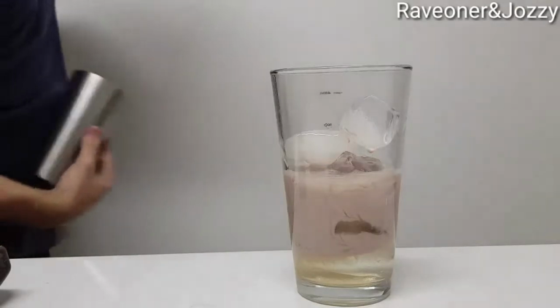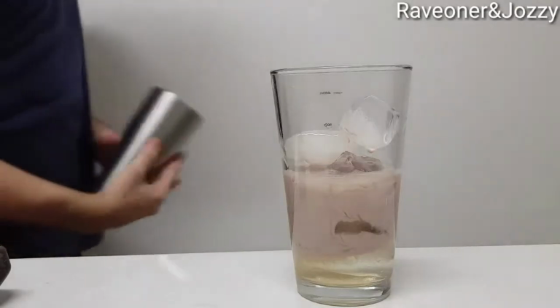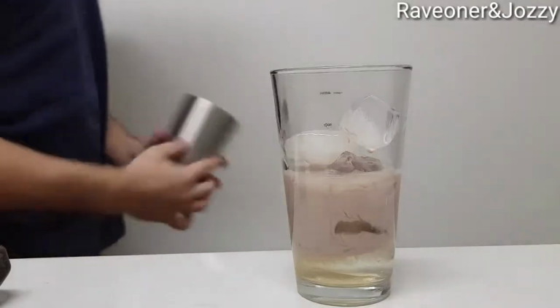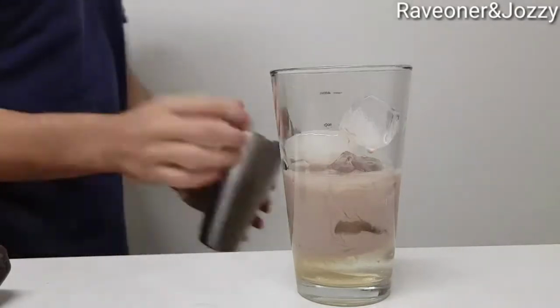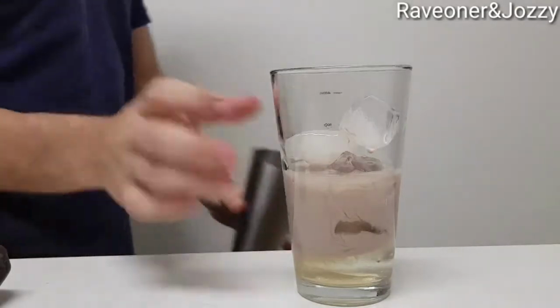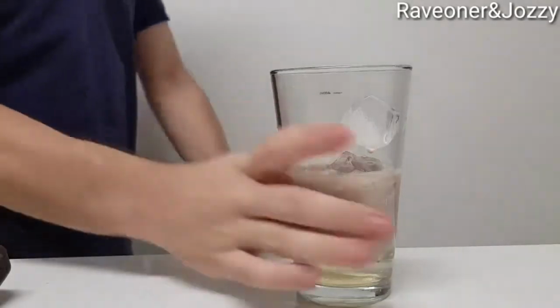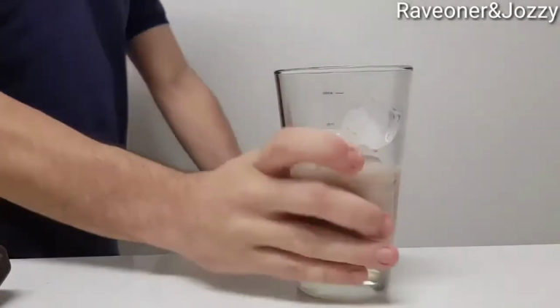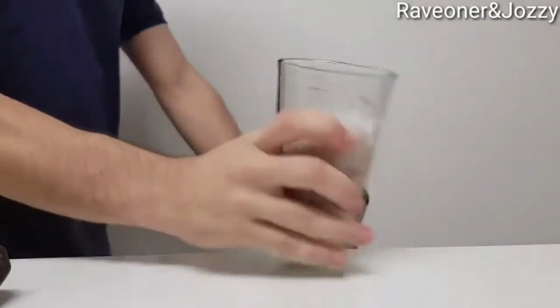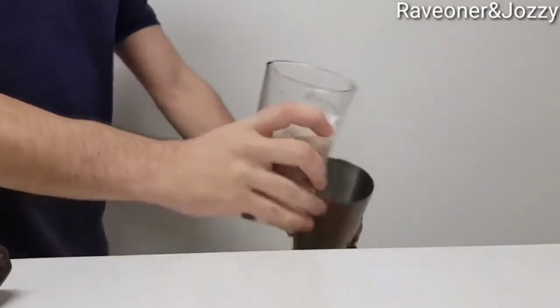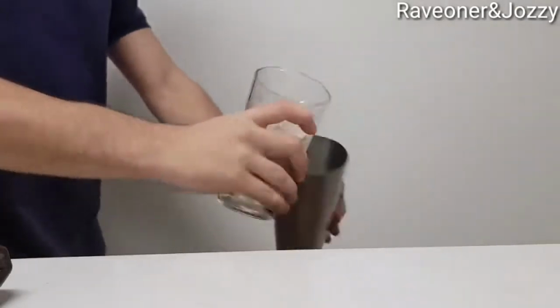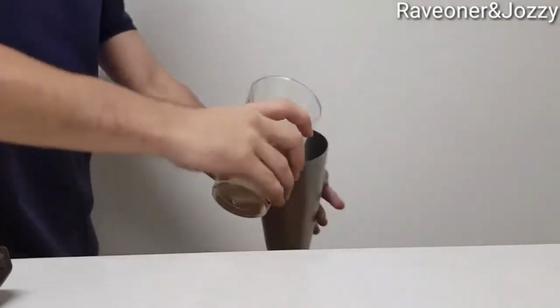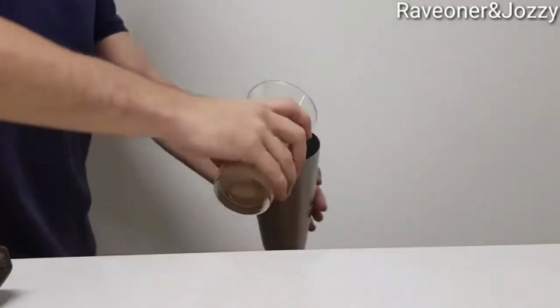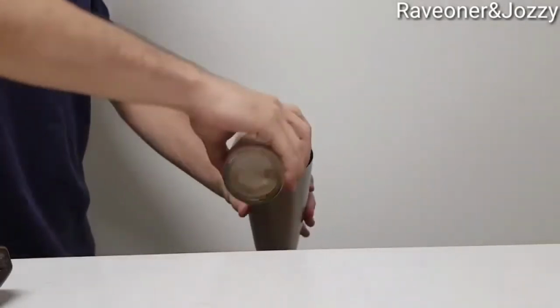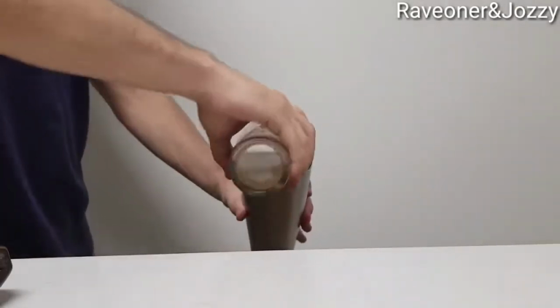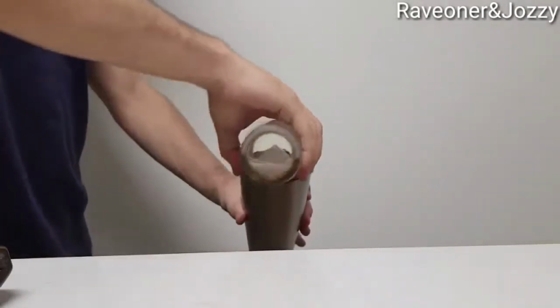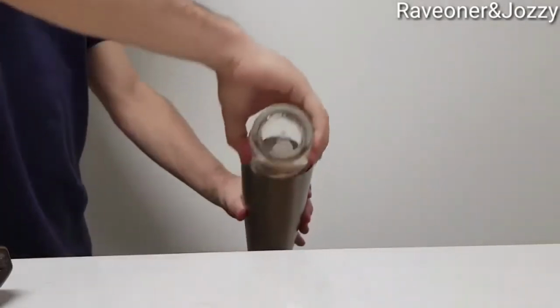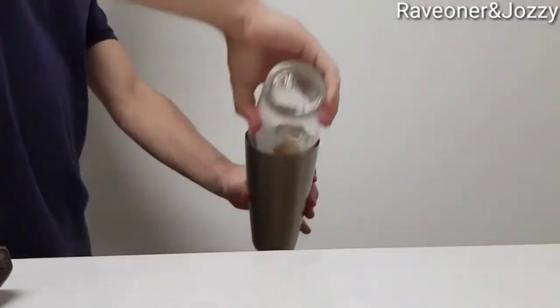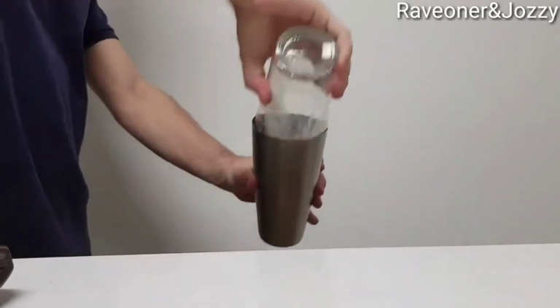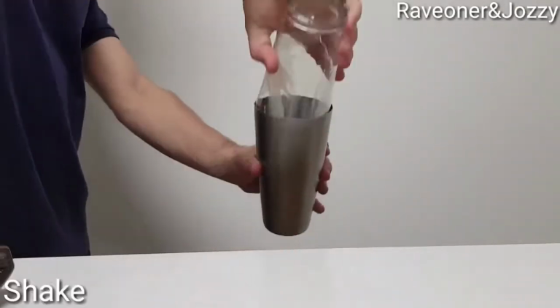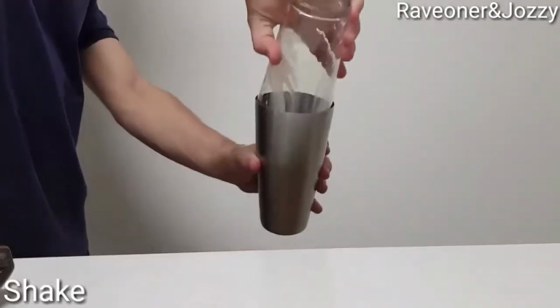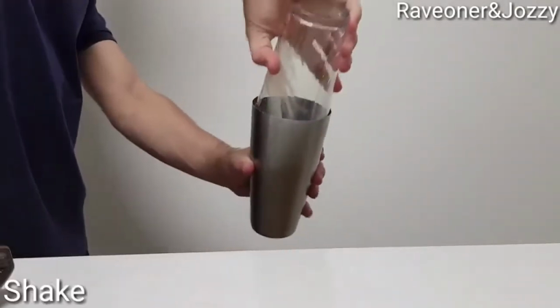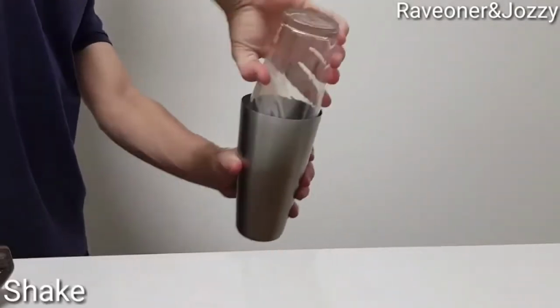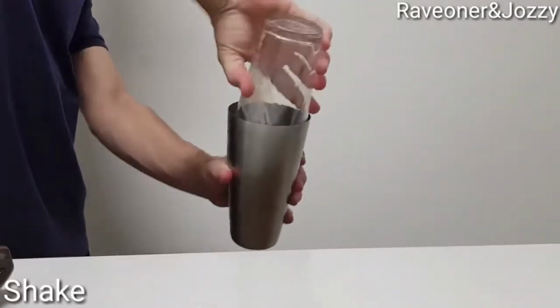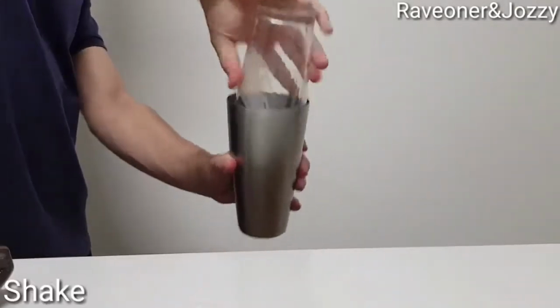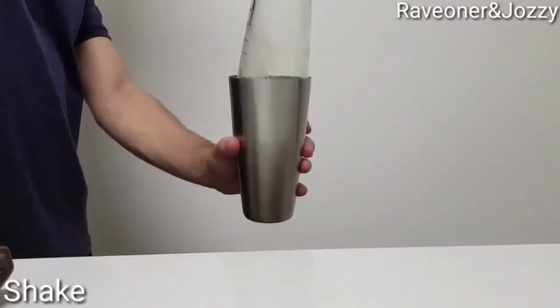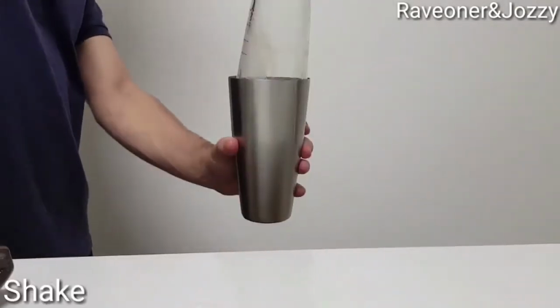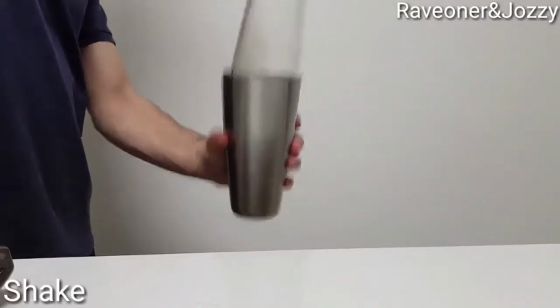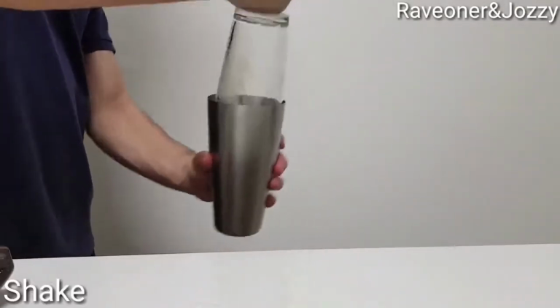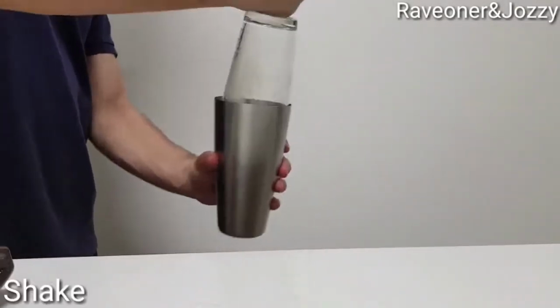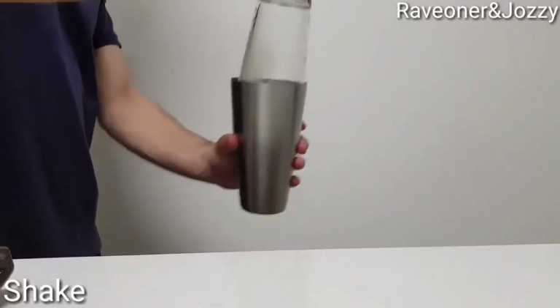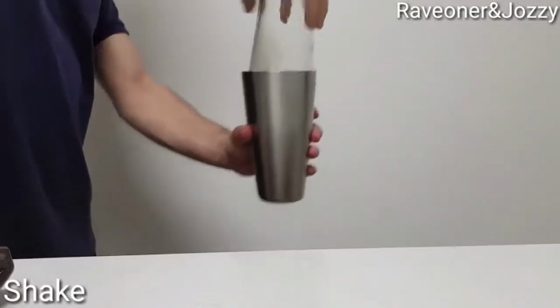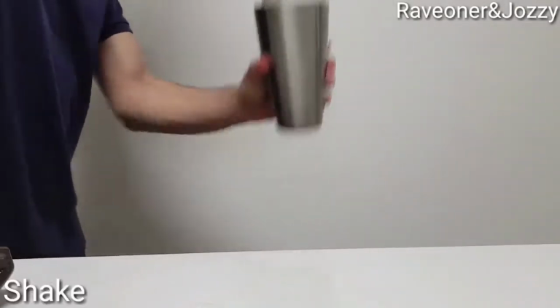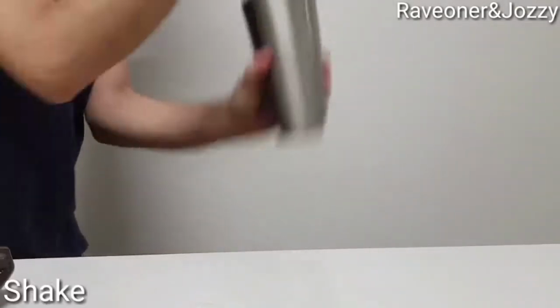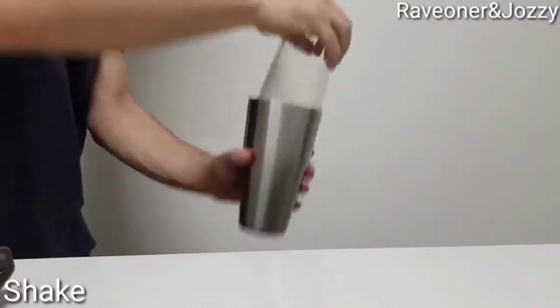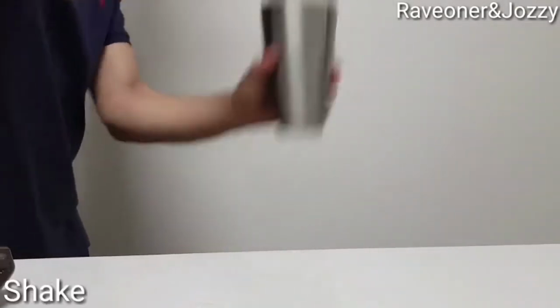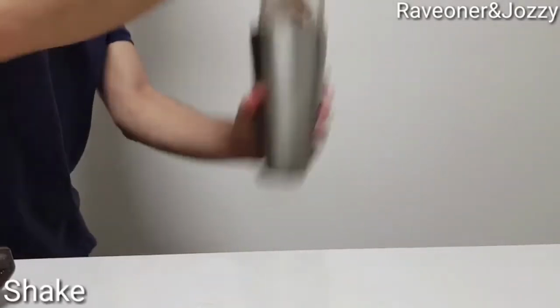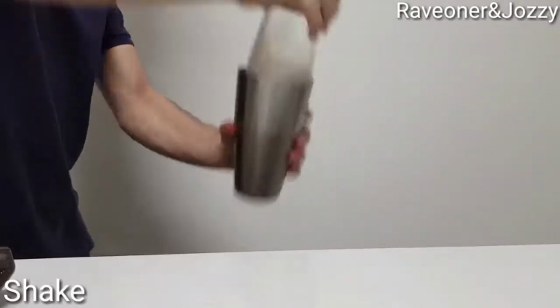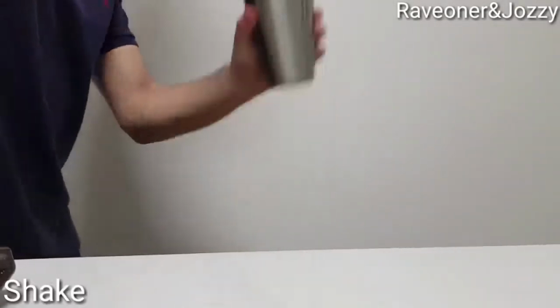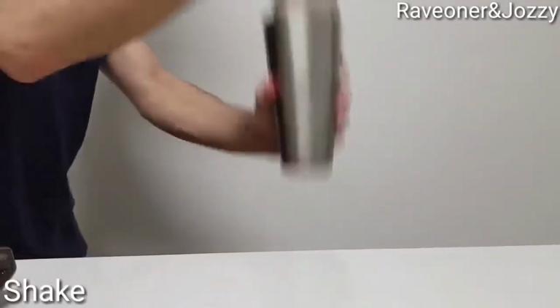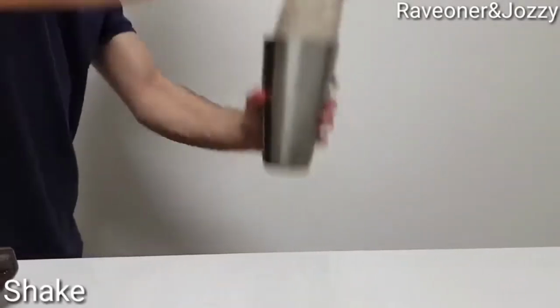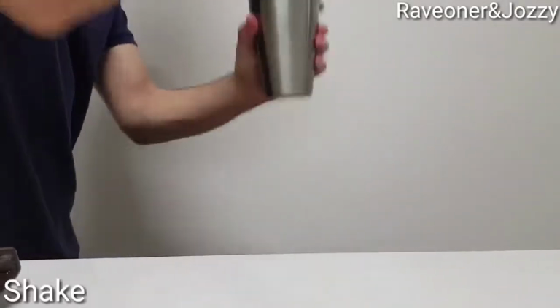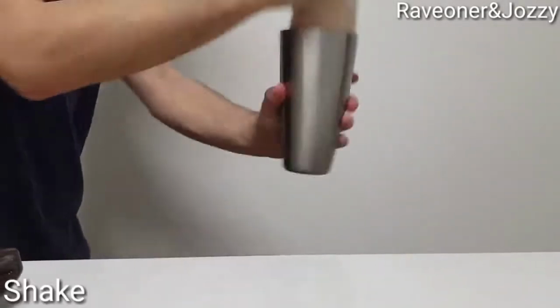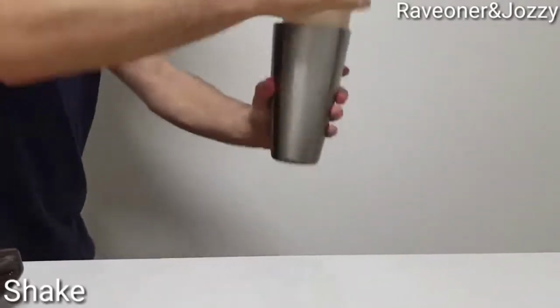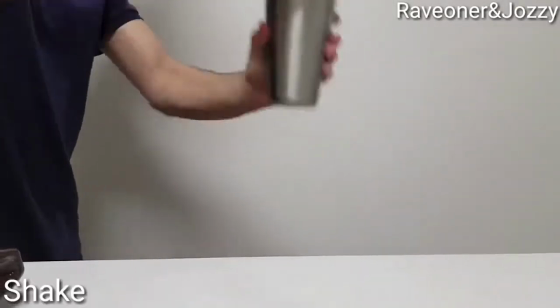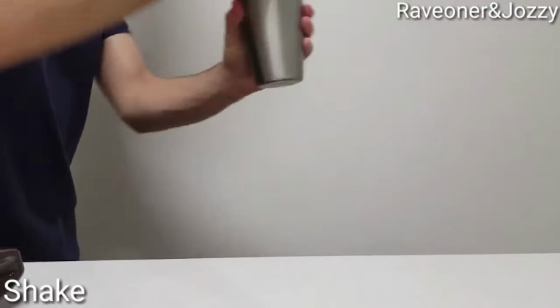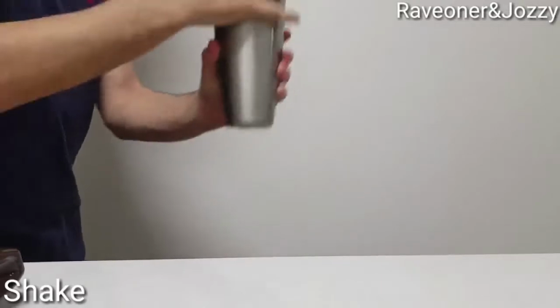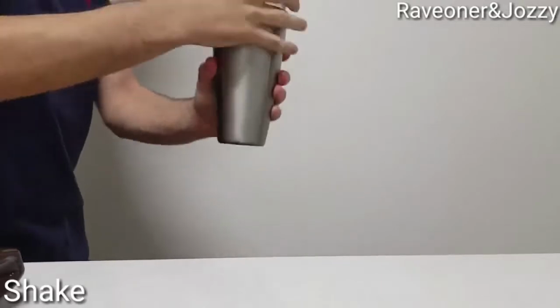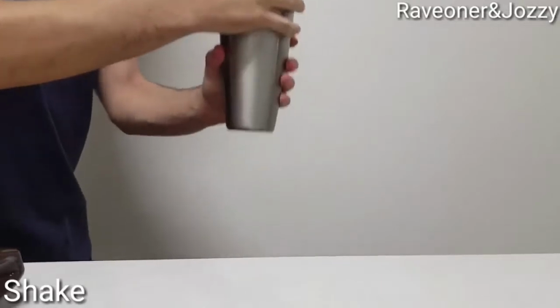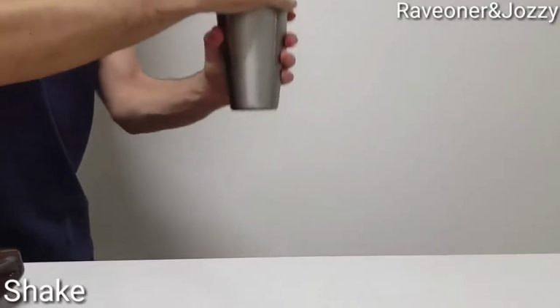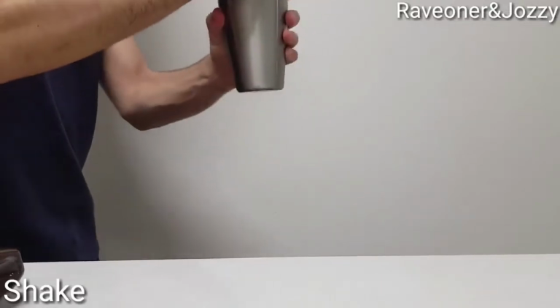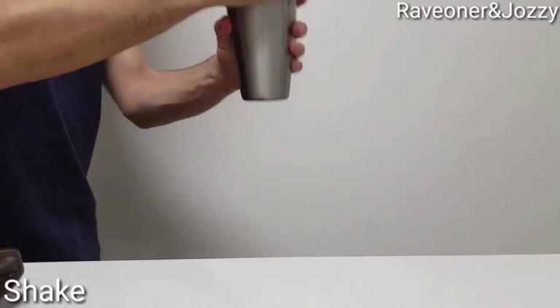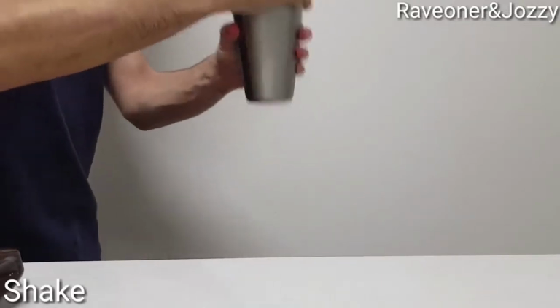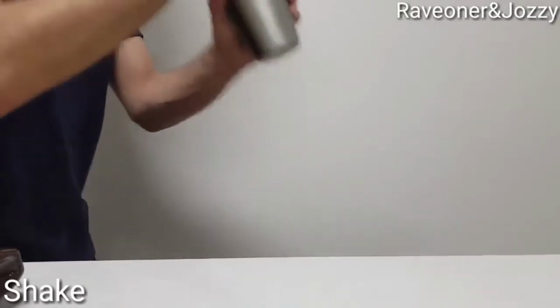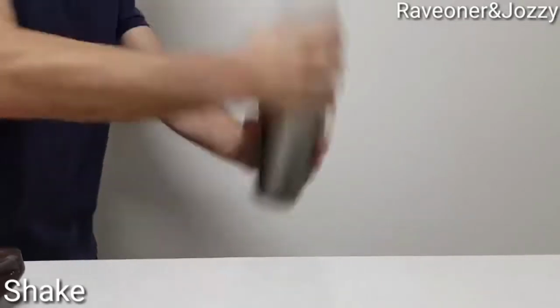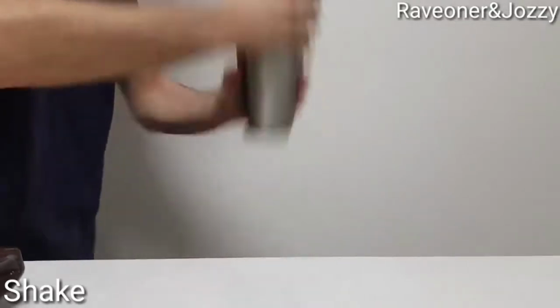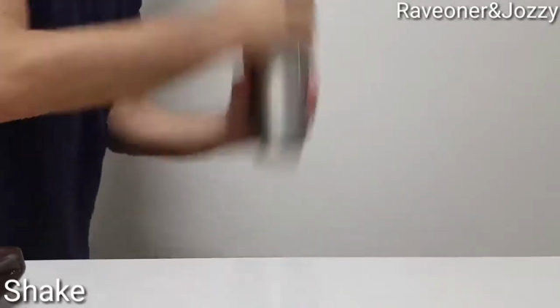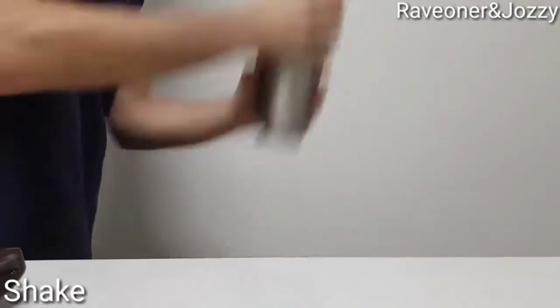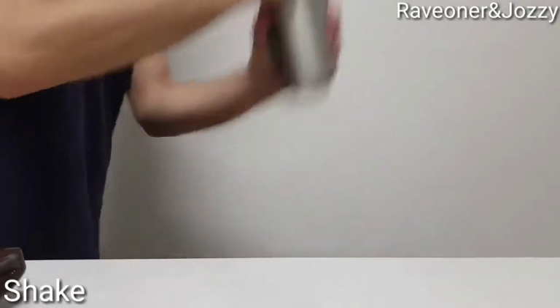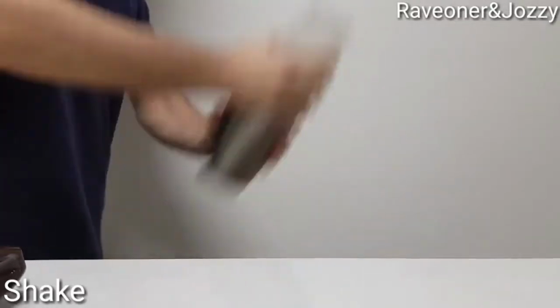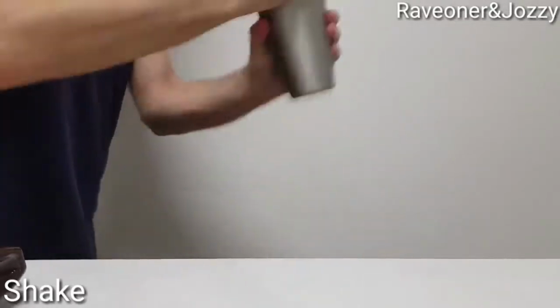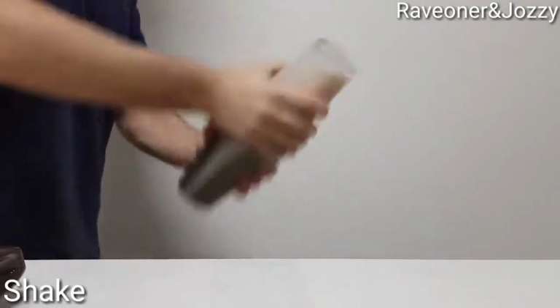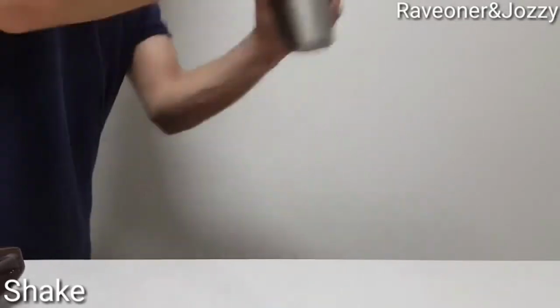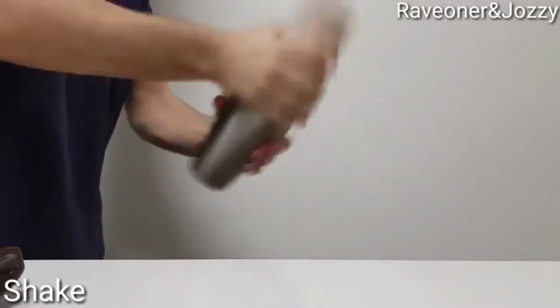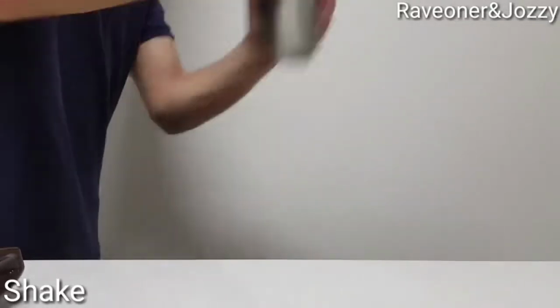Now give it a good shake. Make sure you shake it up nice and well to get a nice foamy out of it.